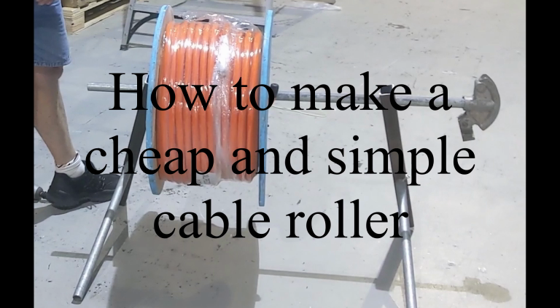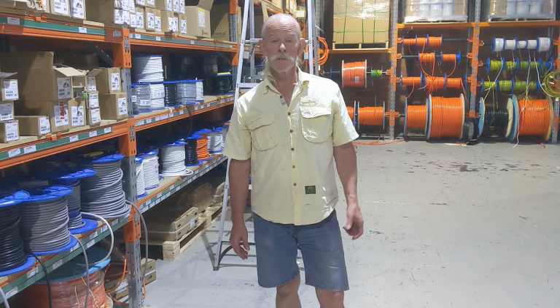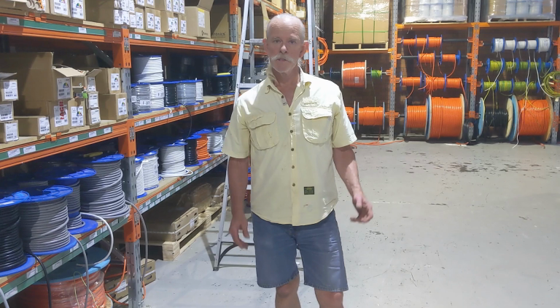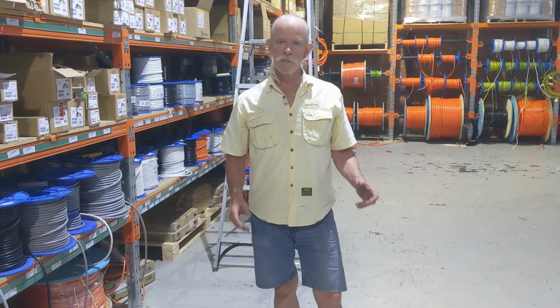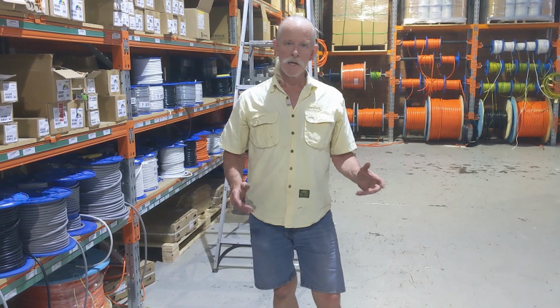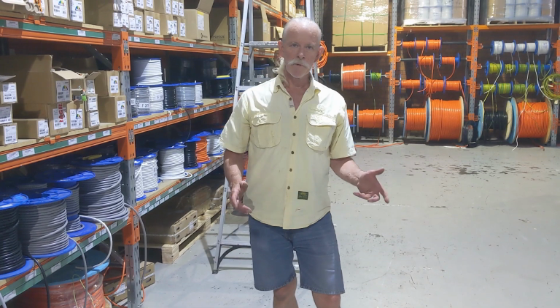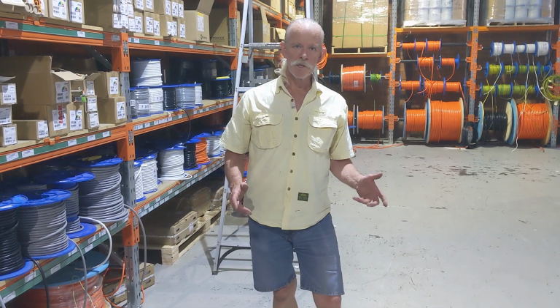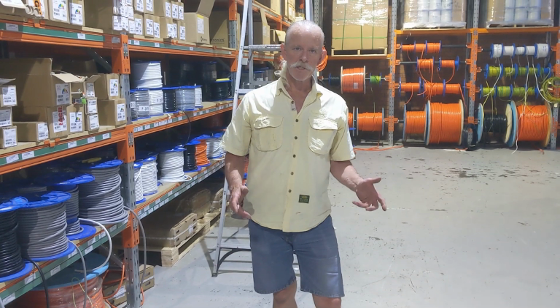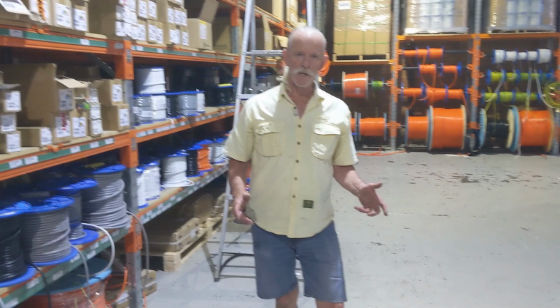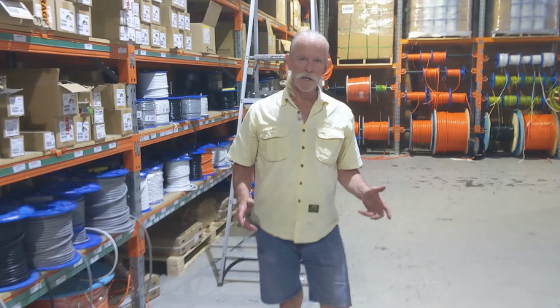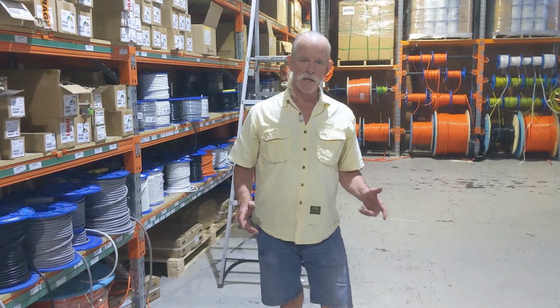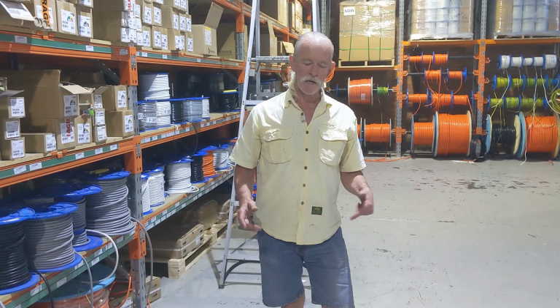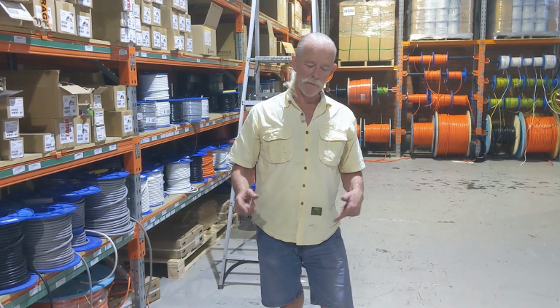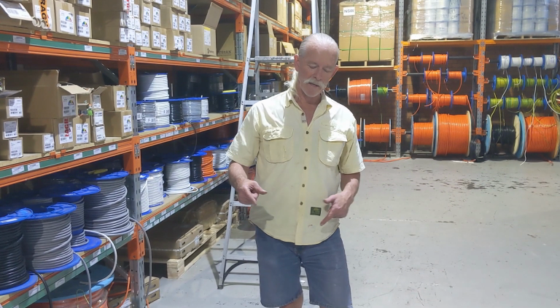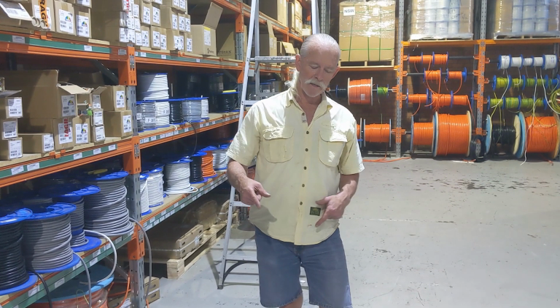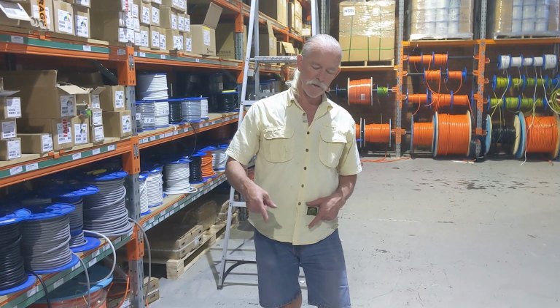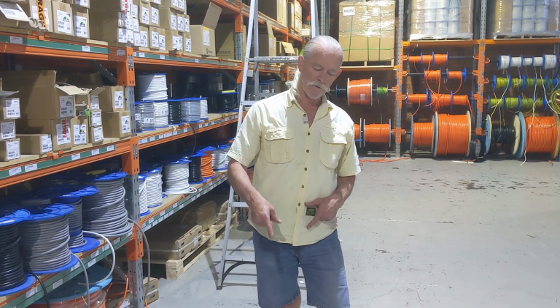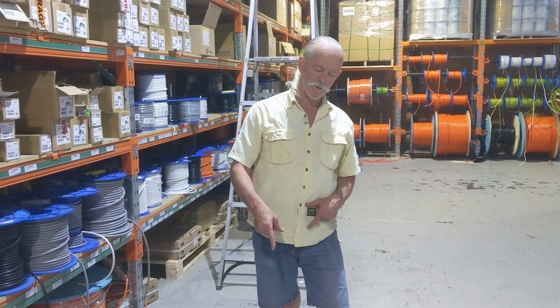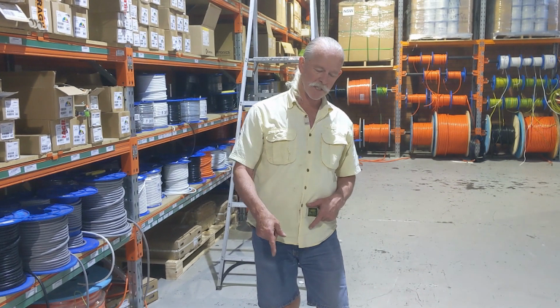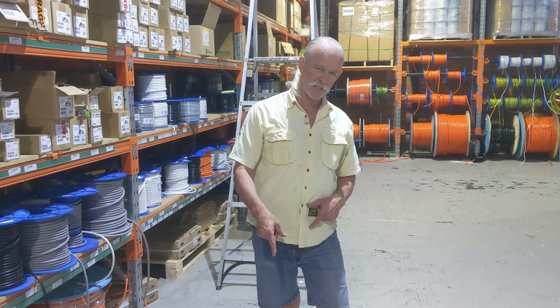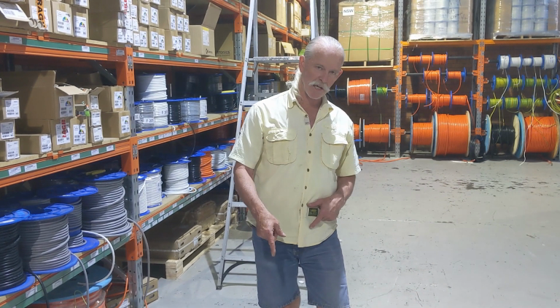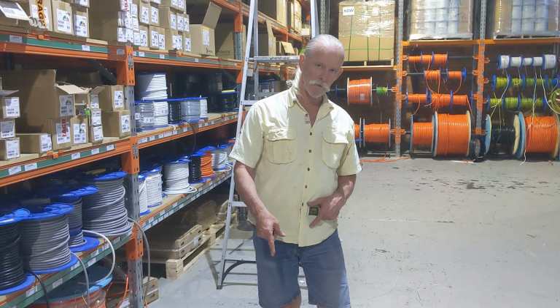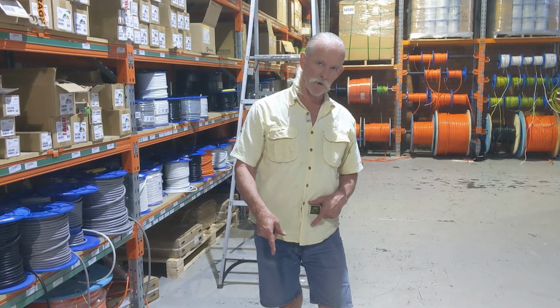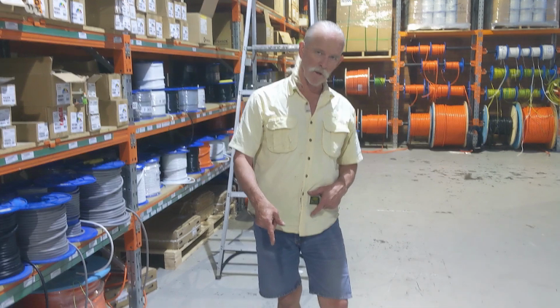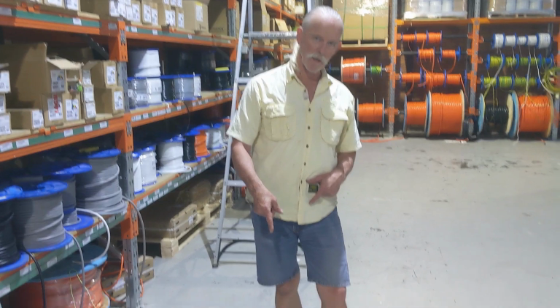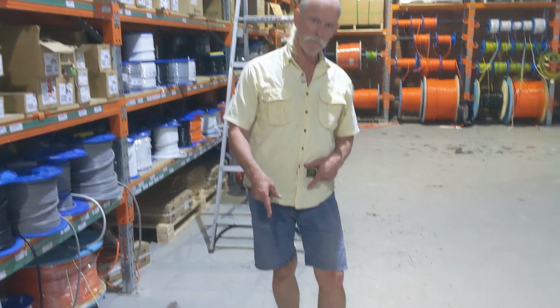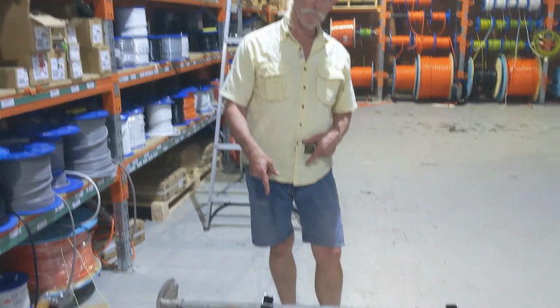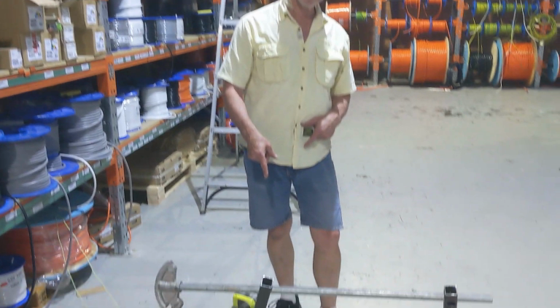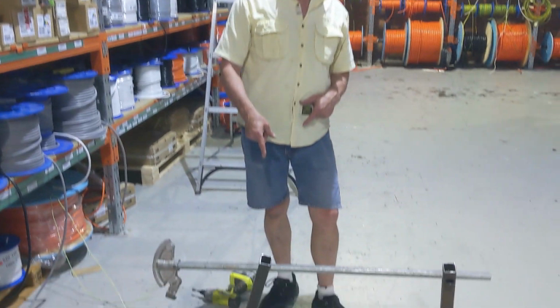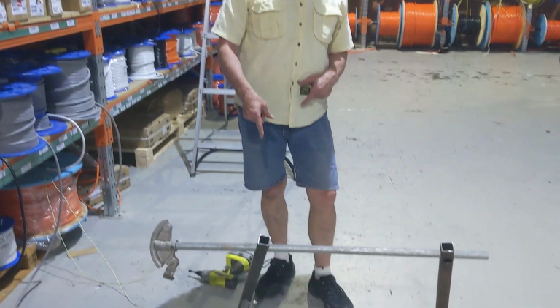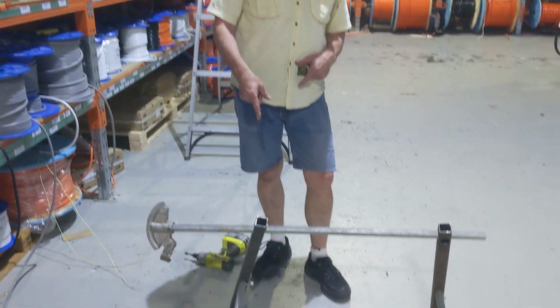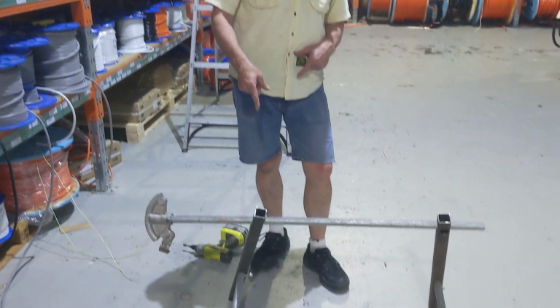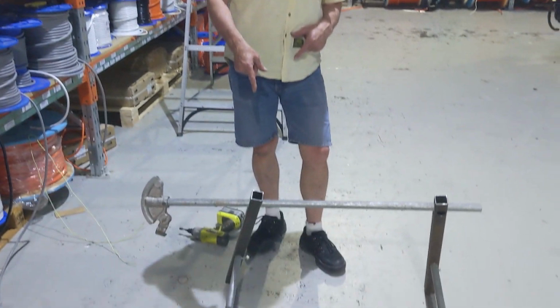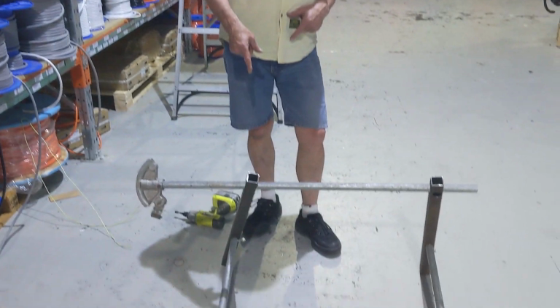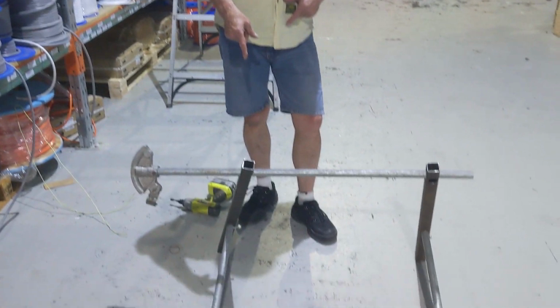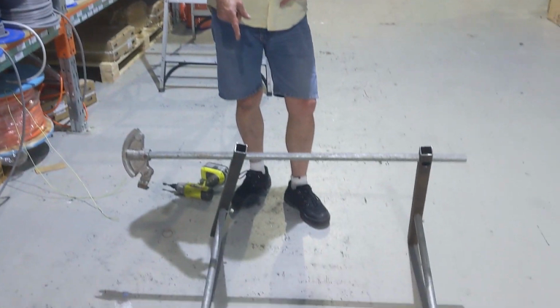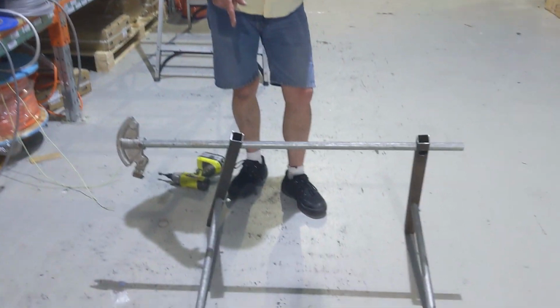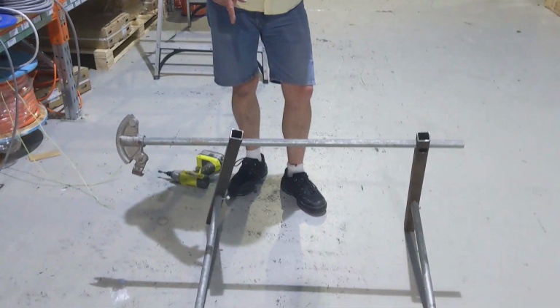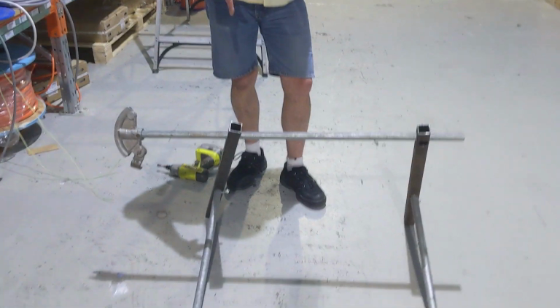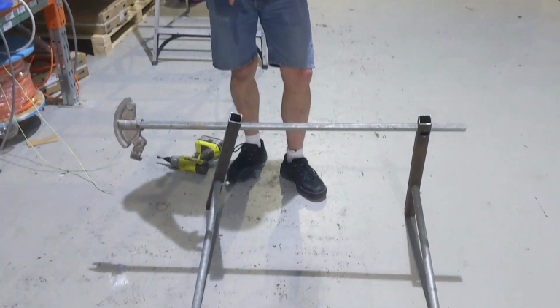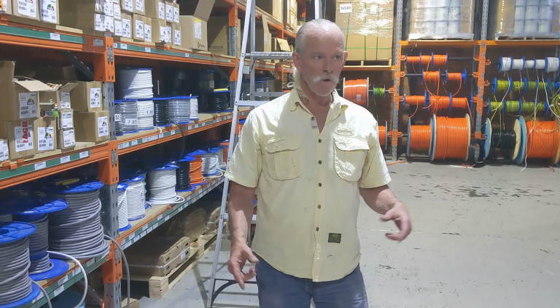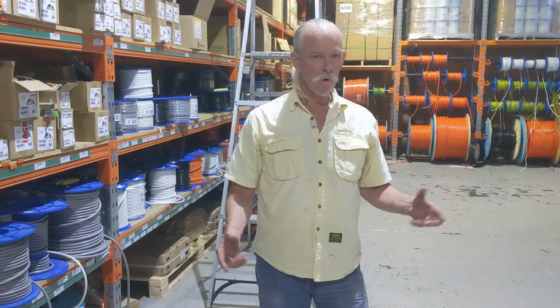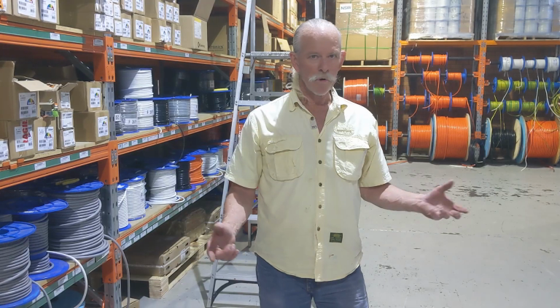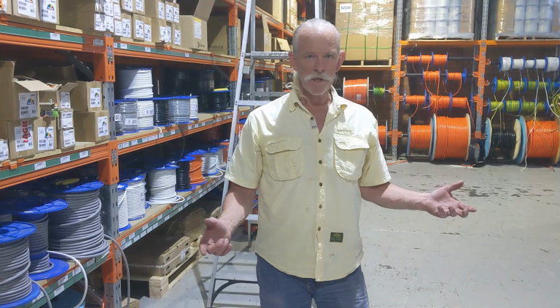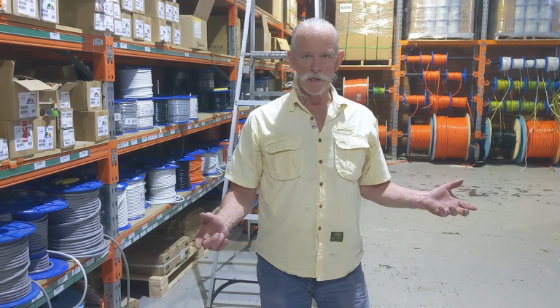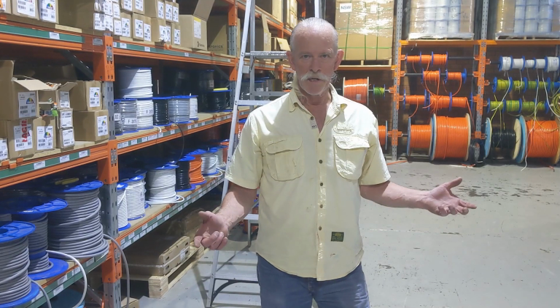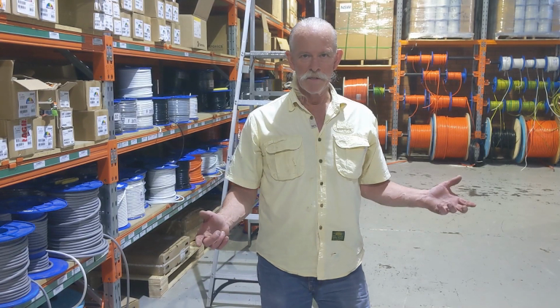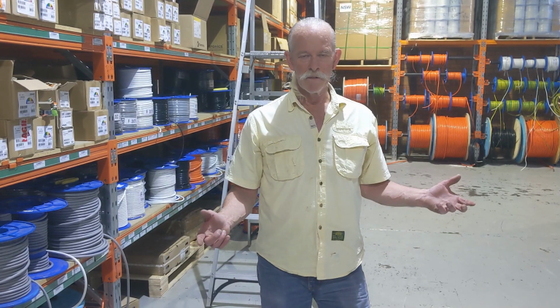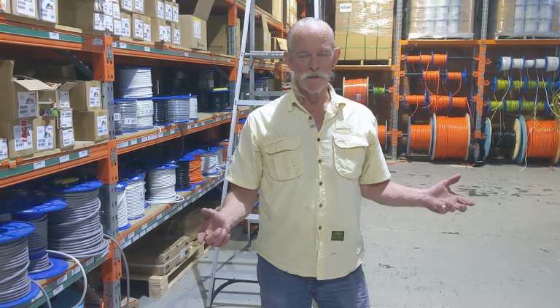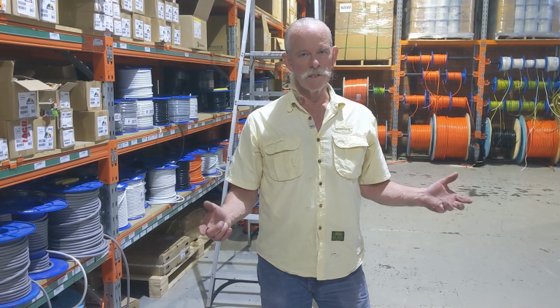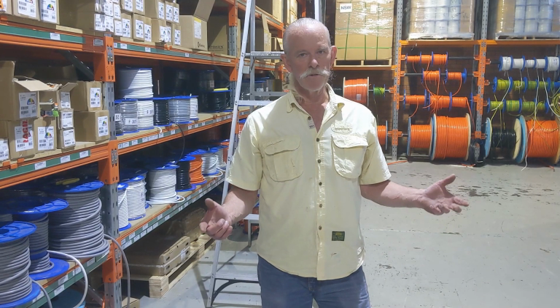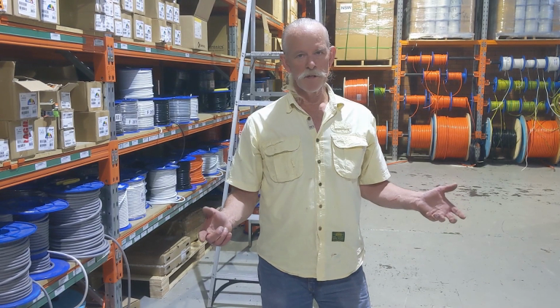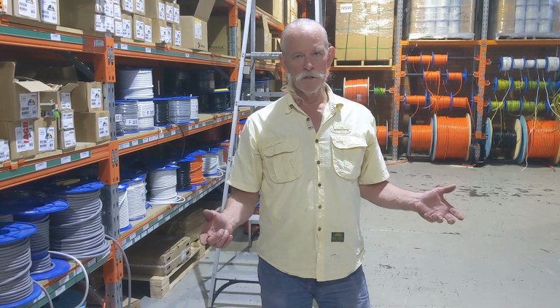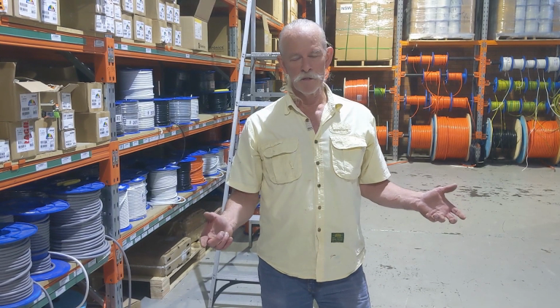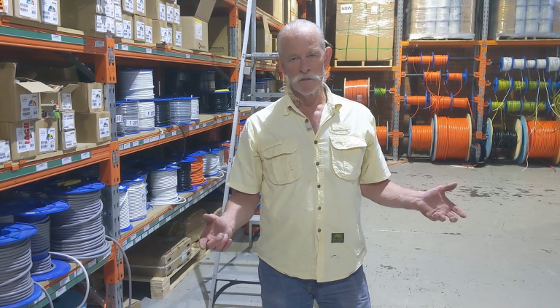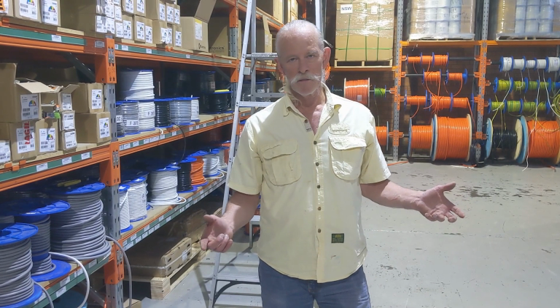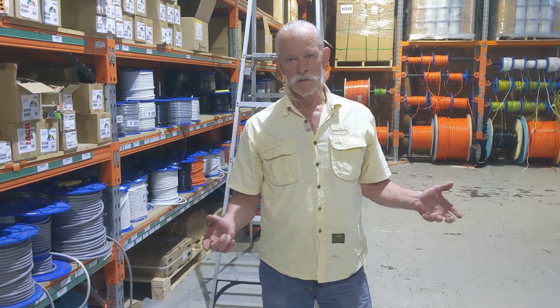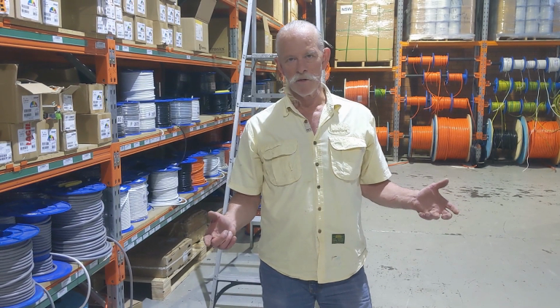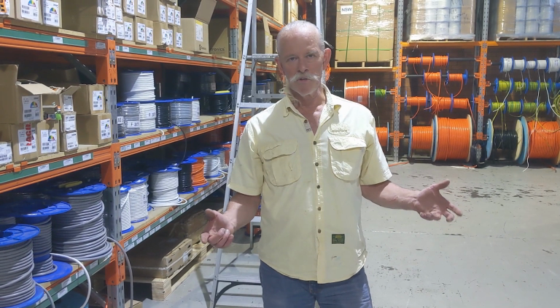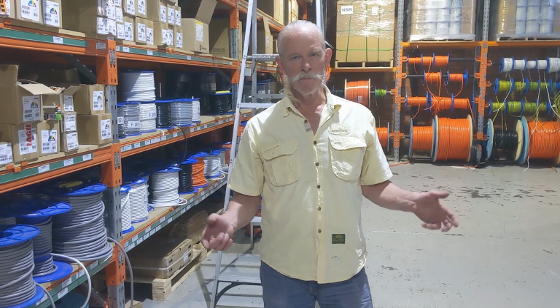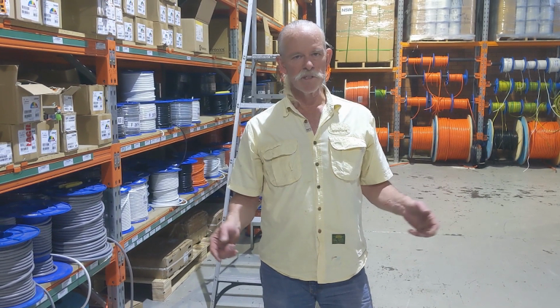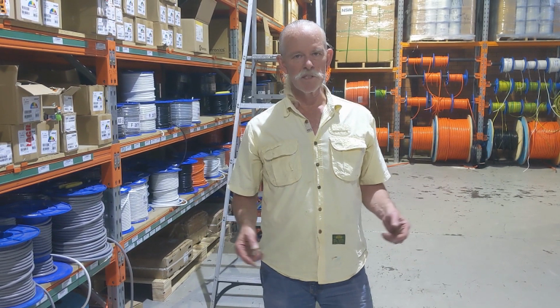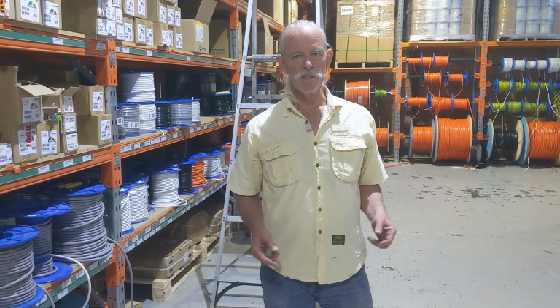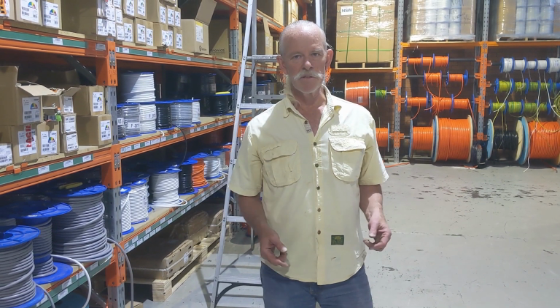Today I'm going to show you how to make this cable roller. All you need is a drill and a few bits of steel.